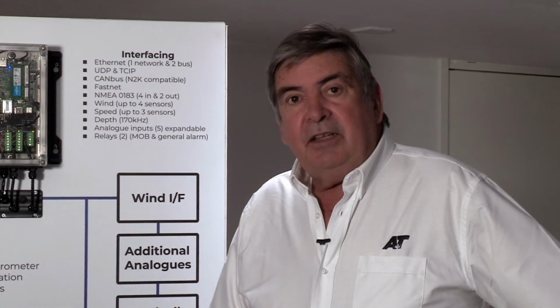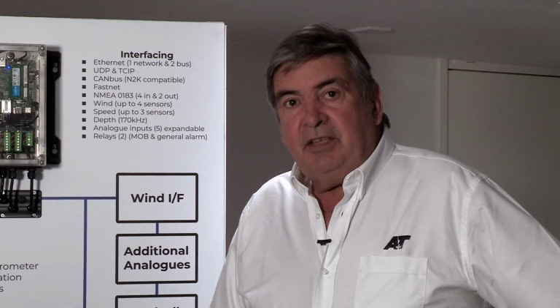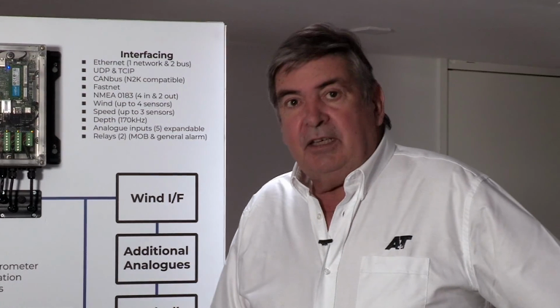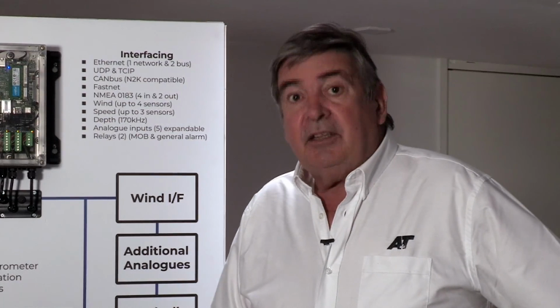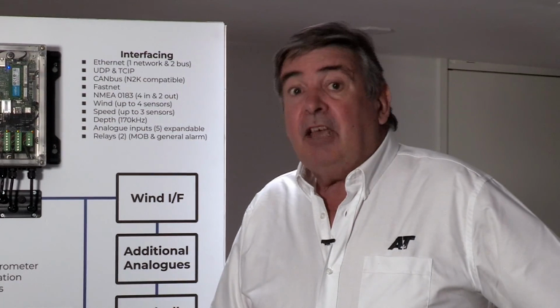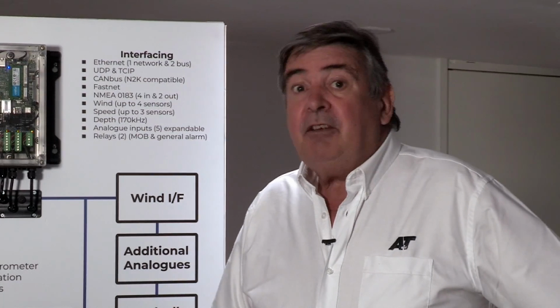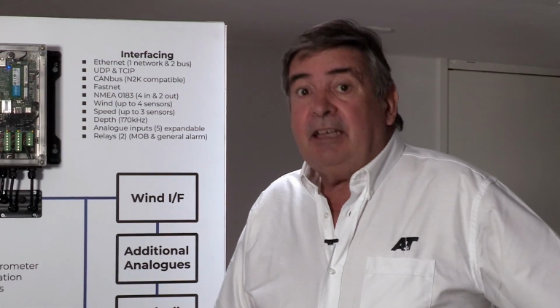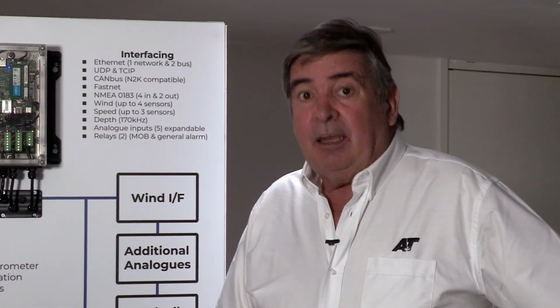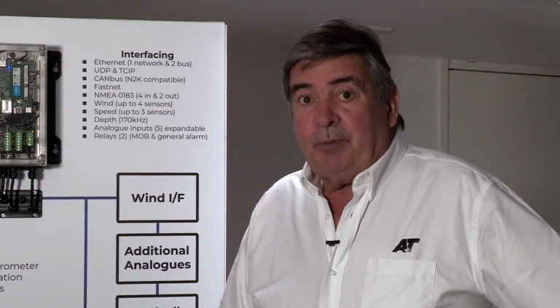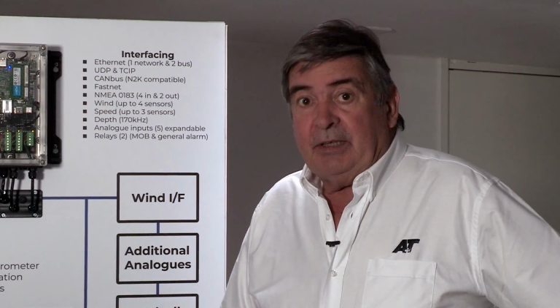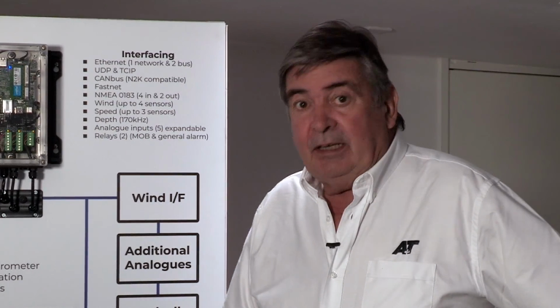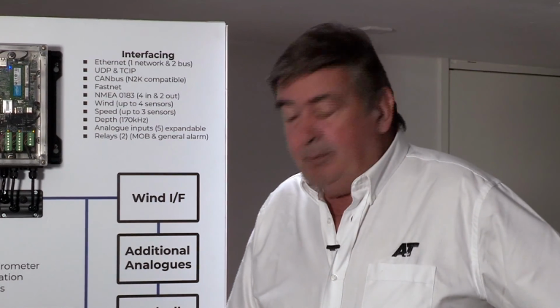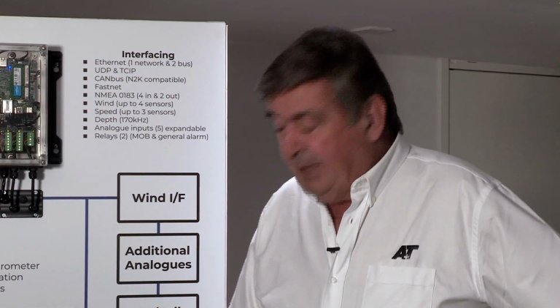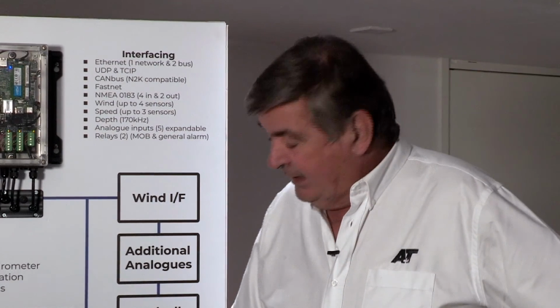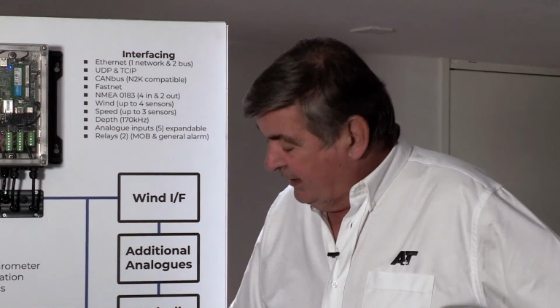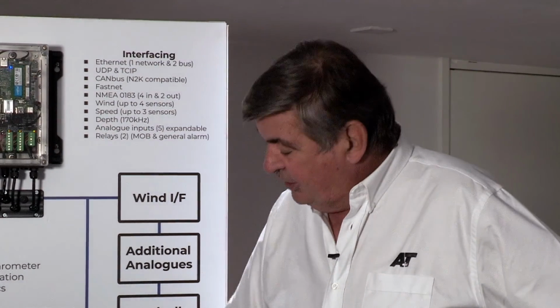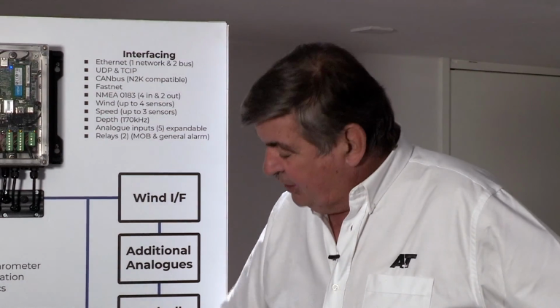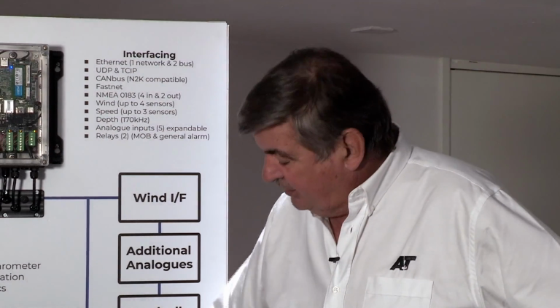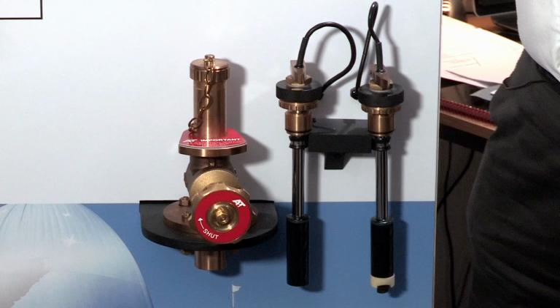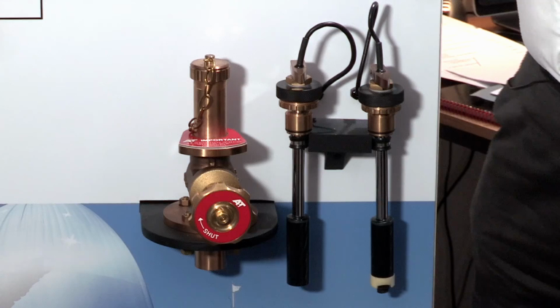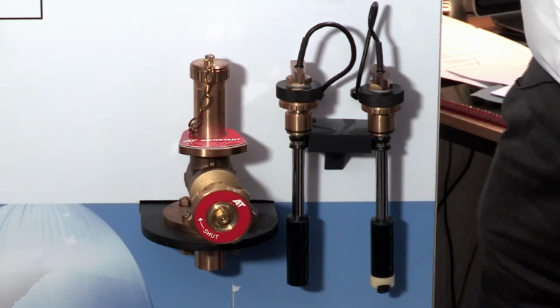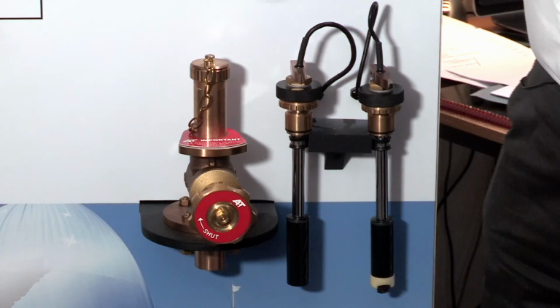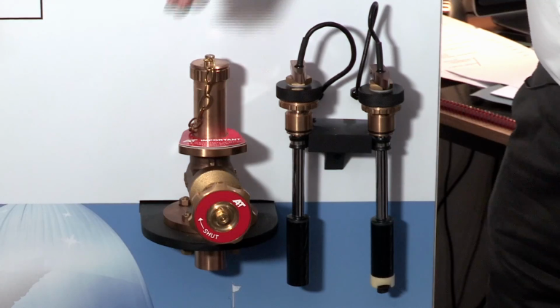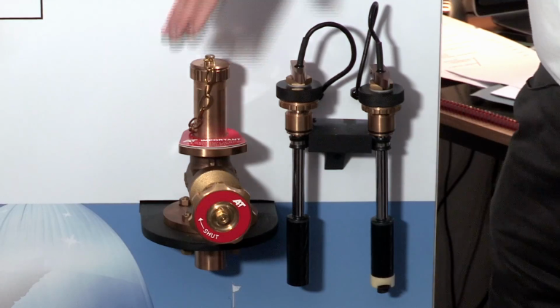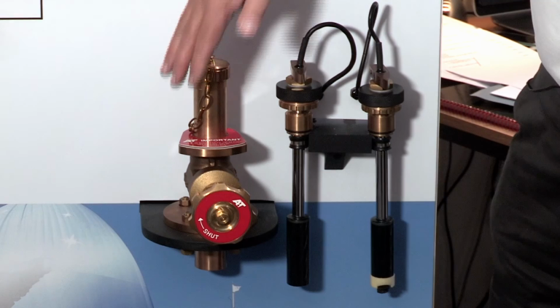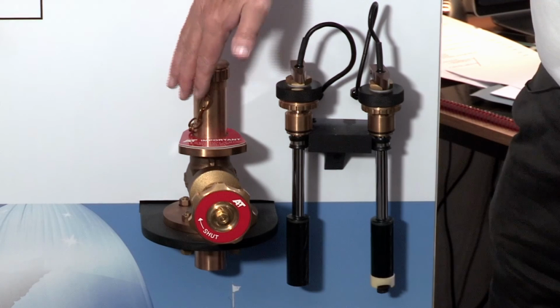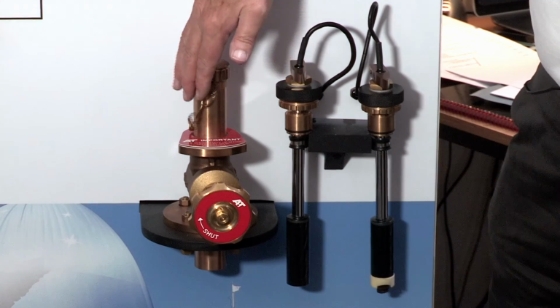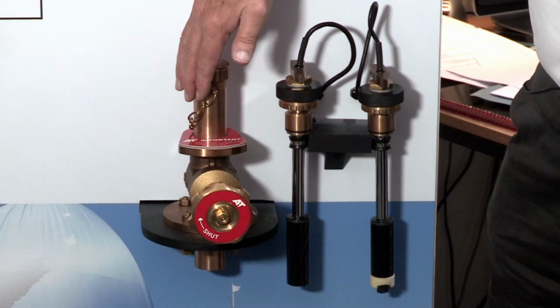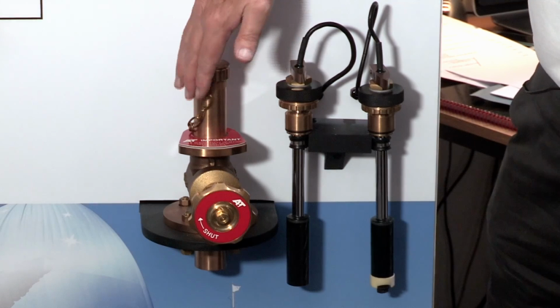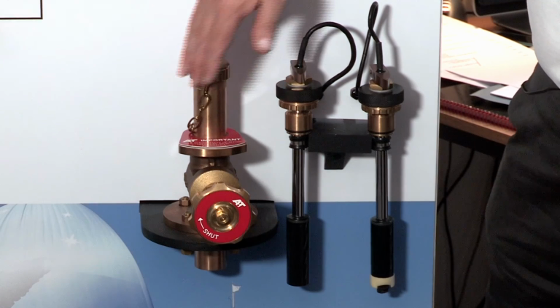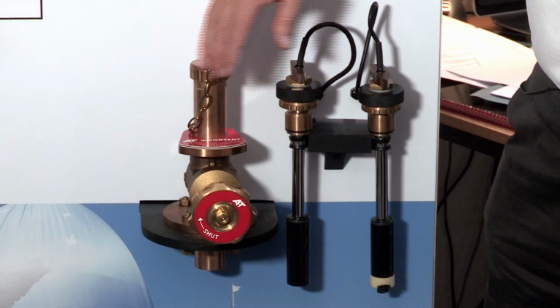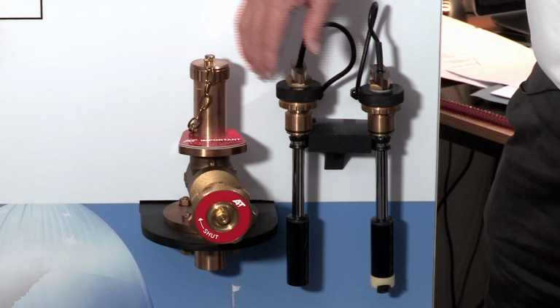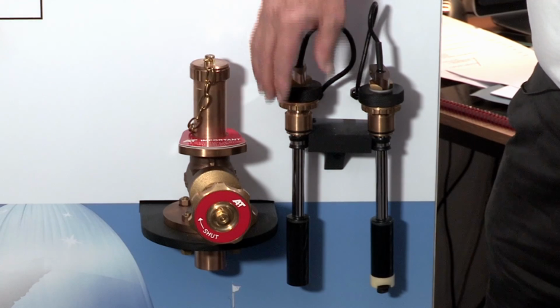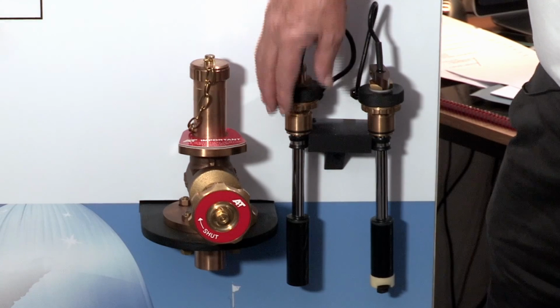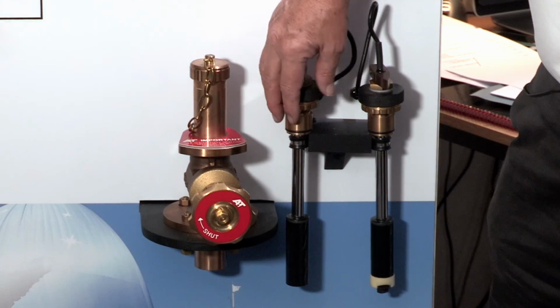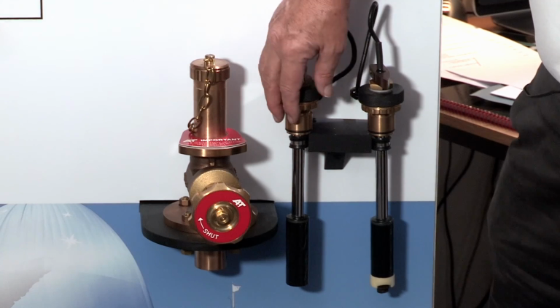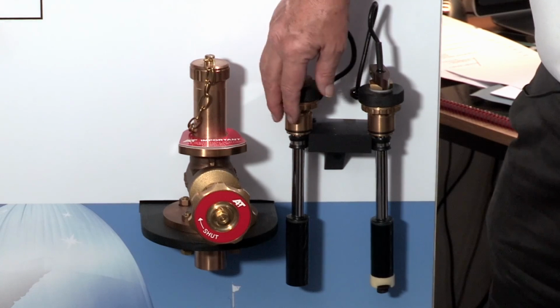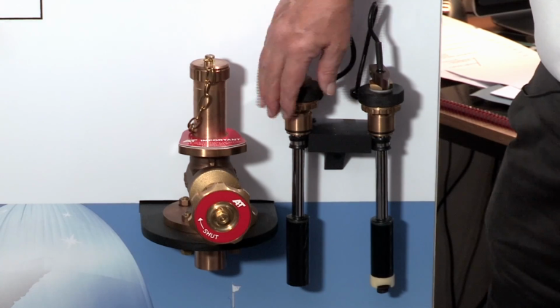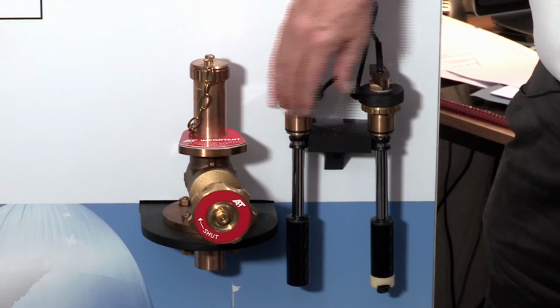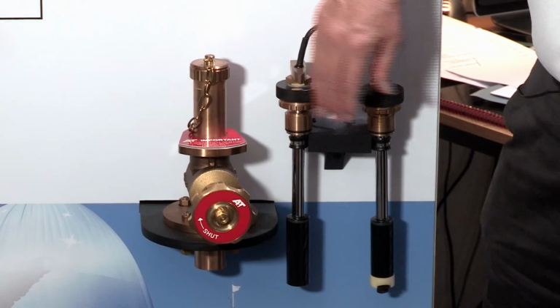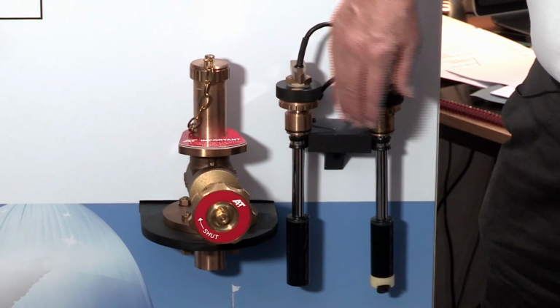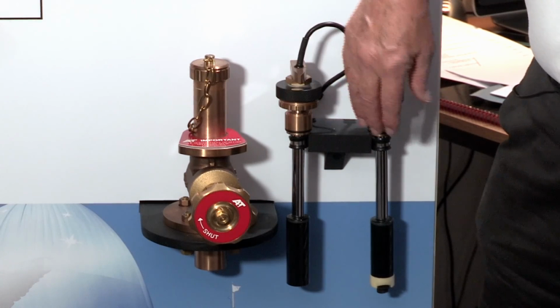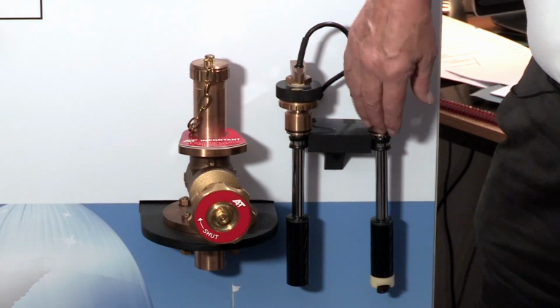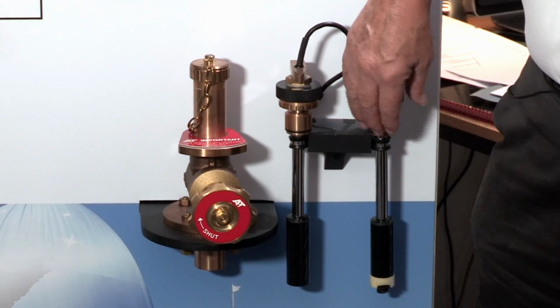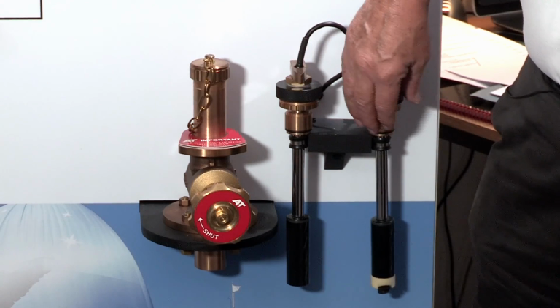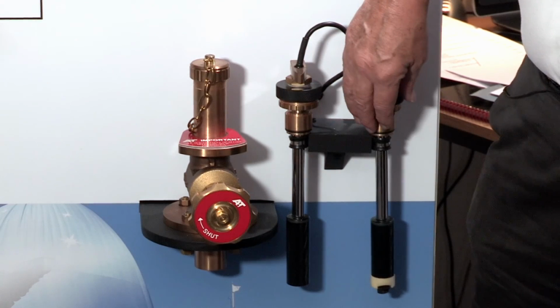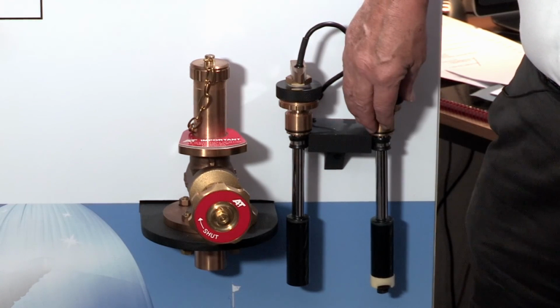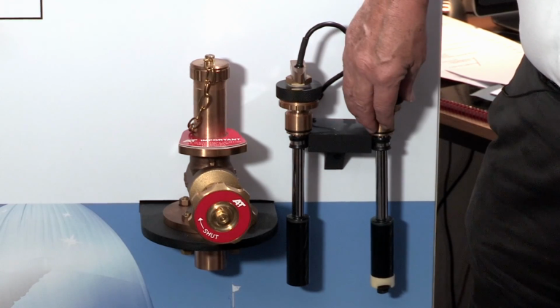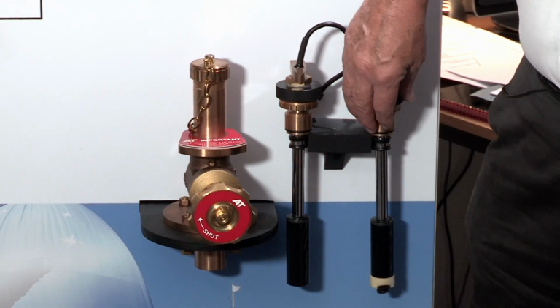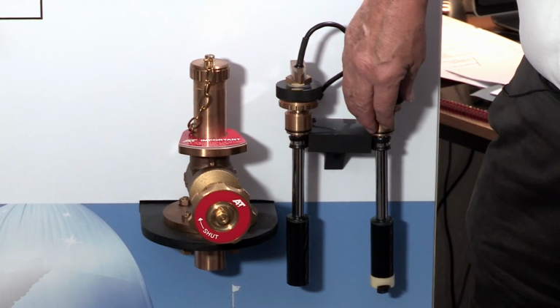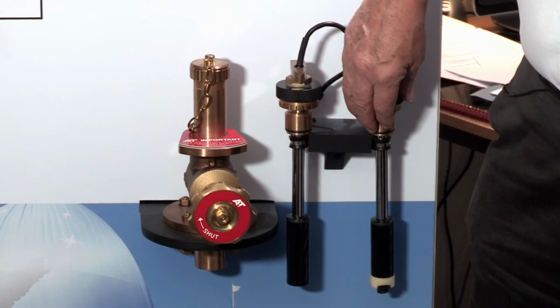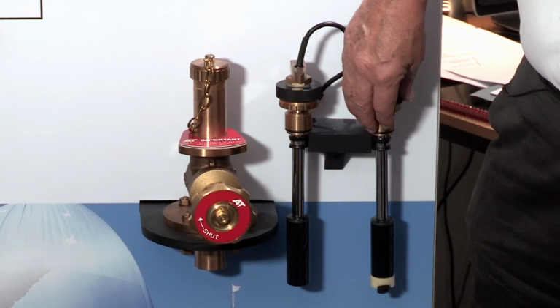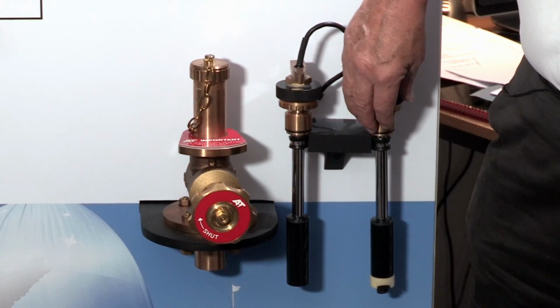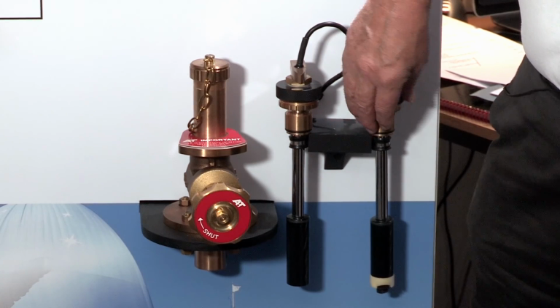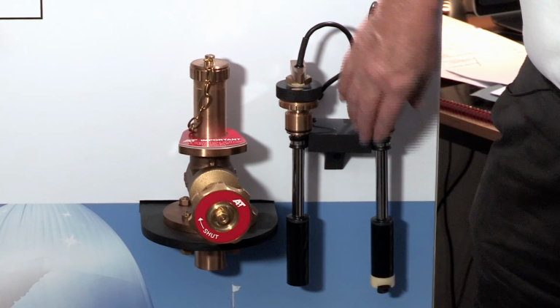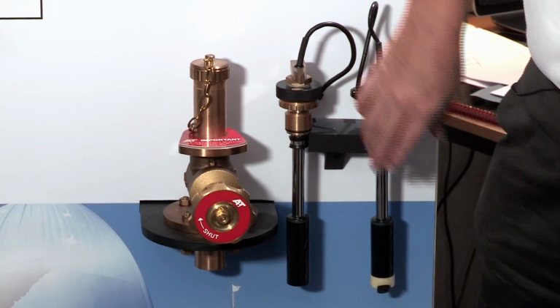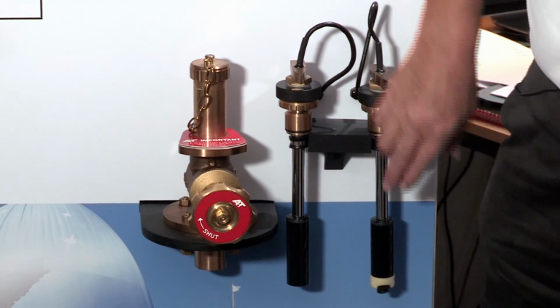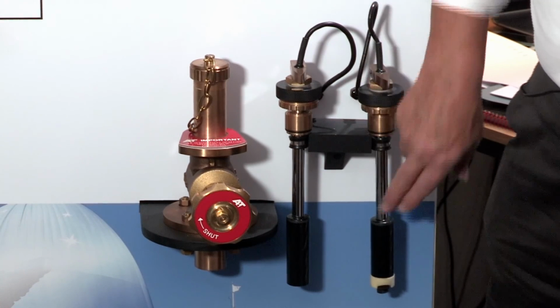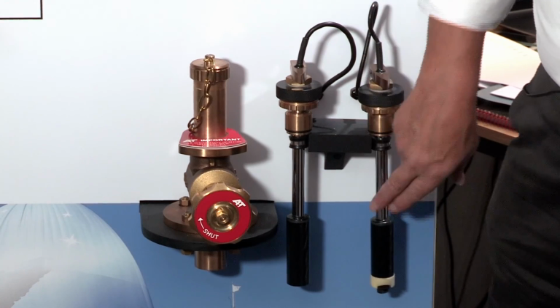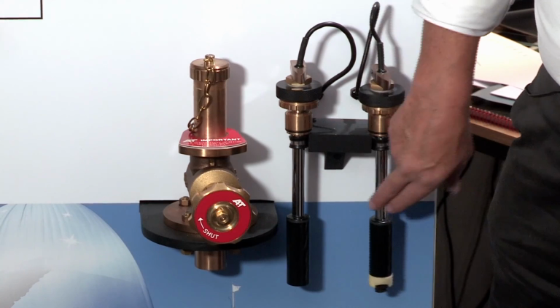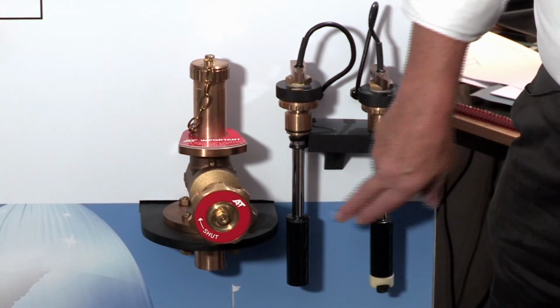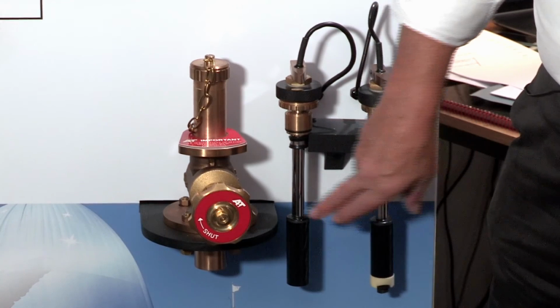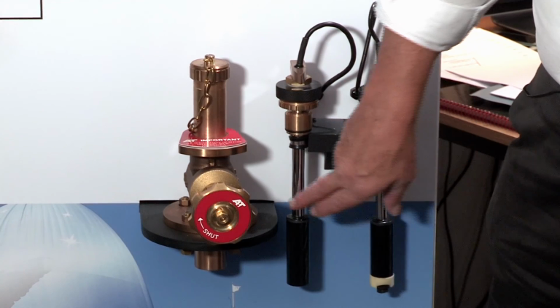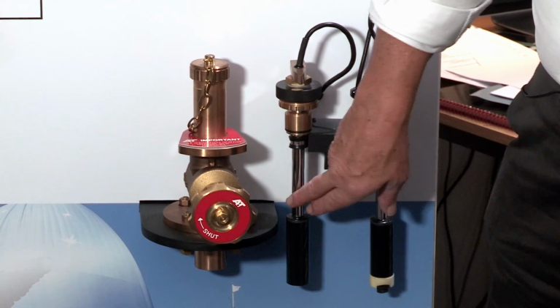A&T are the only company making shut-off valves and the sensors for them, which are used for speed and depth in very large yachts.